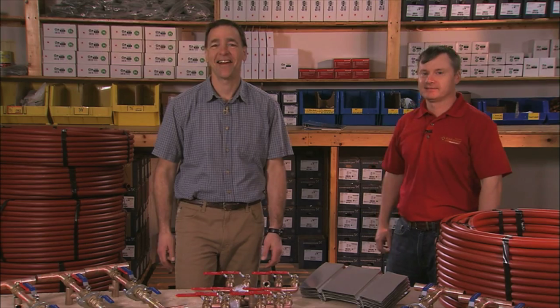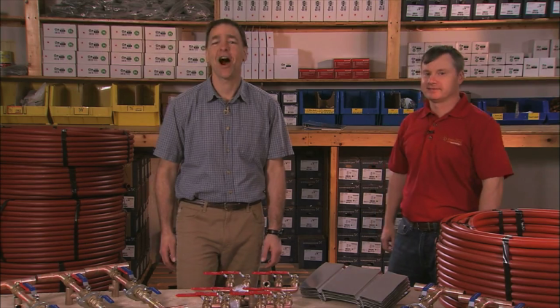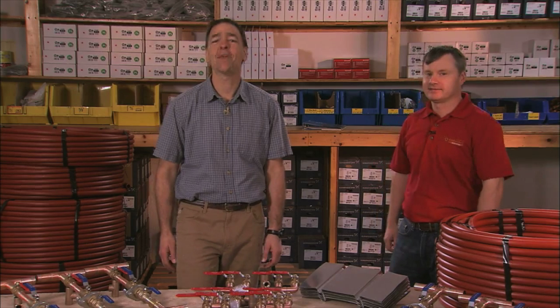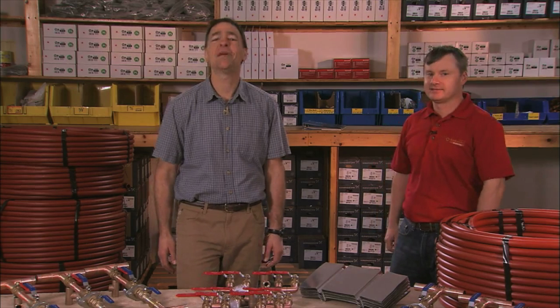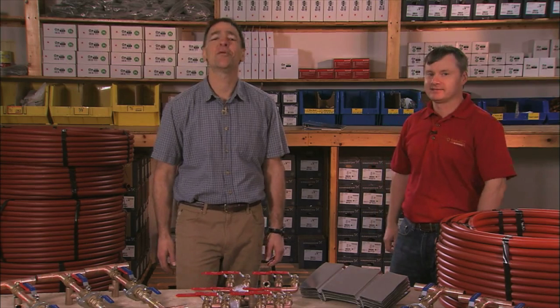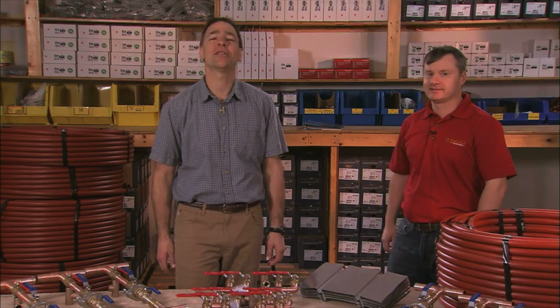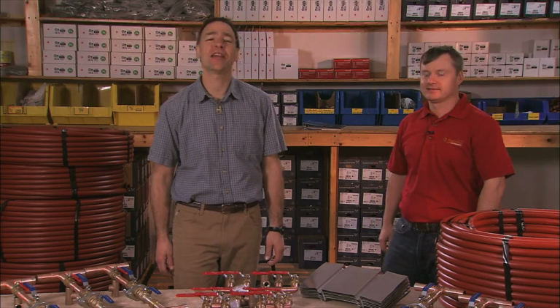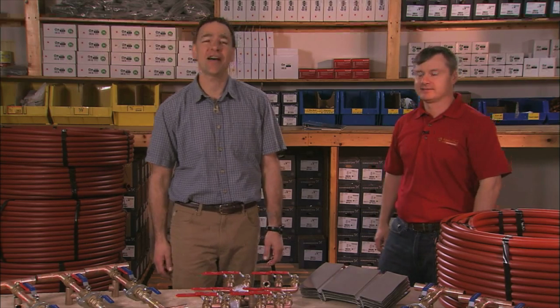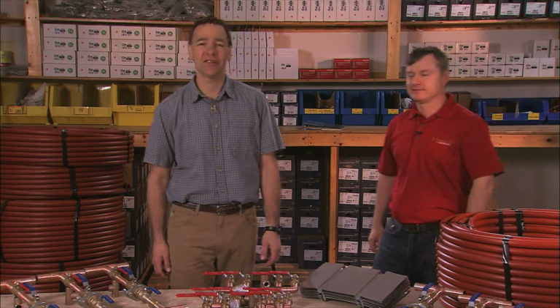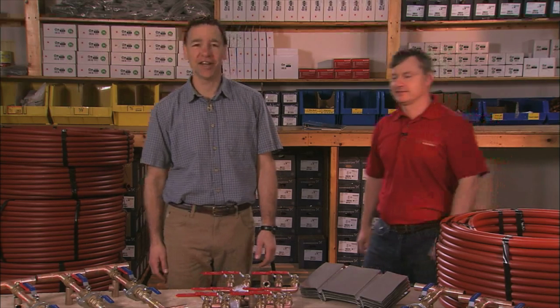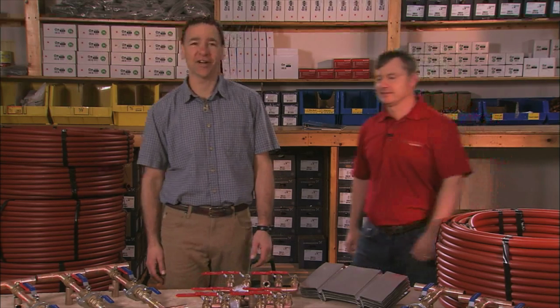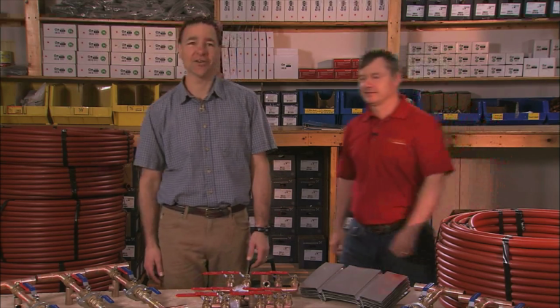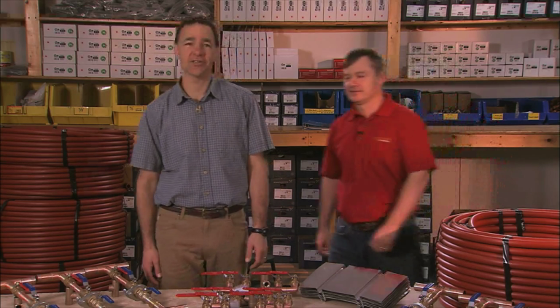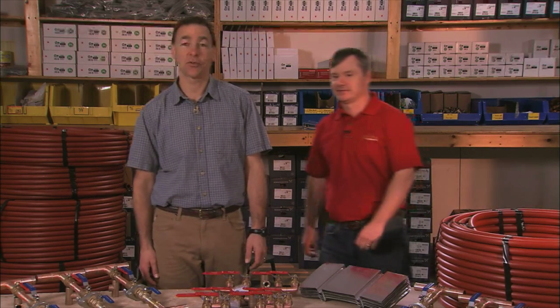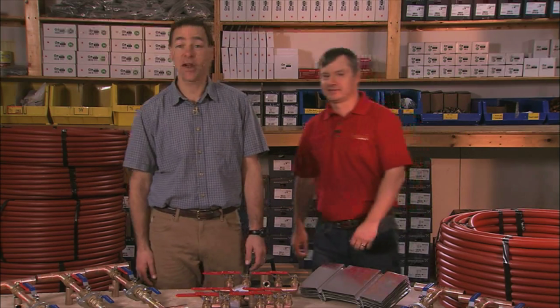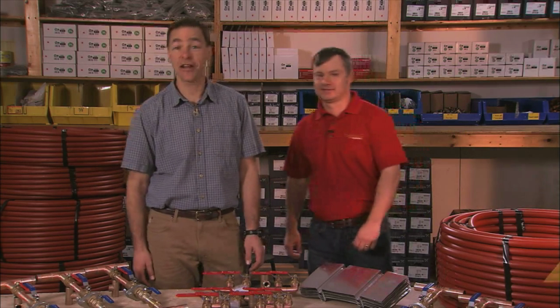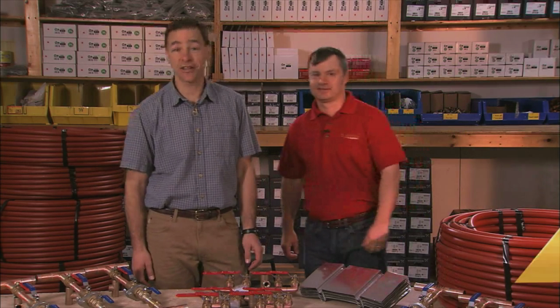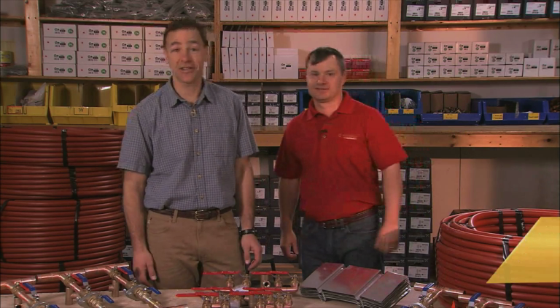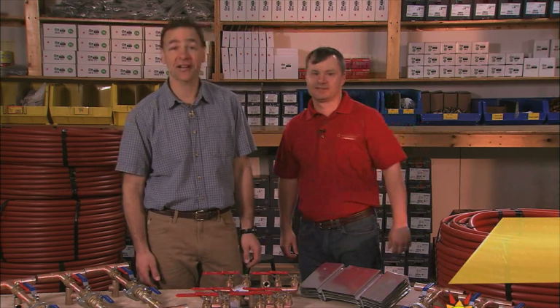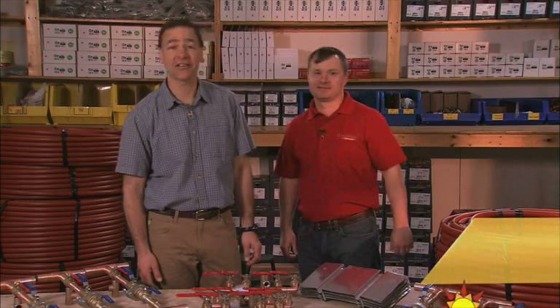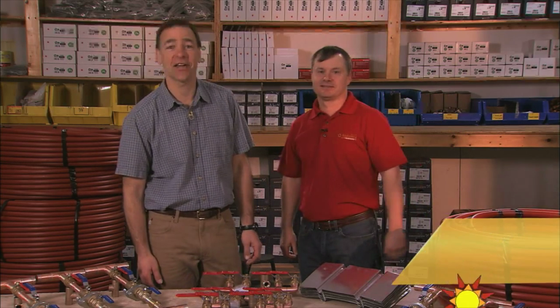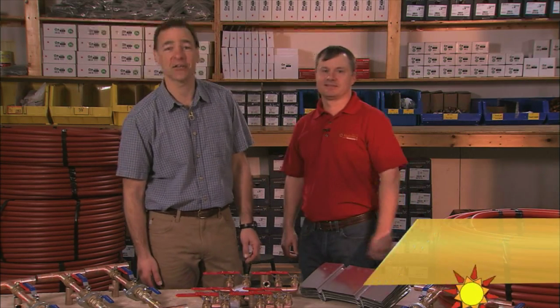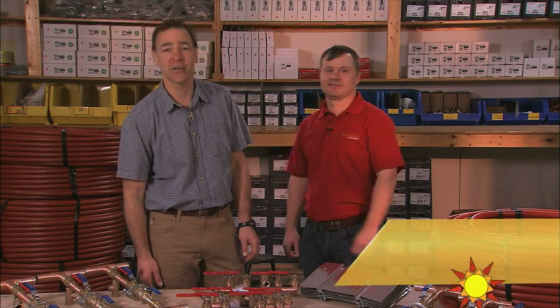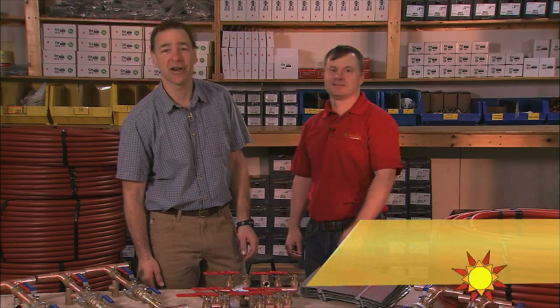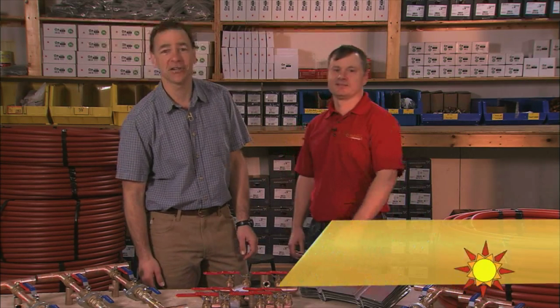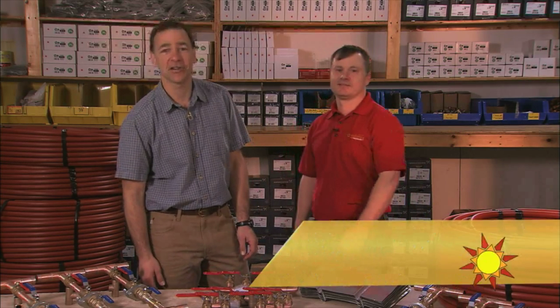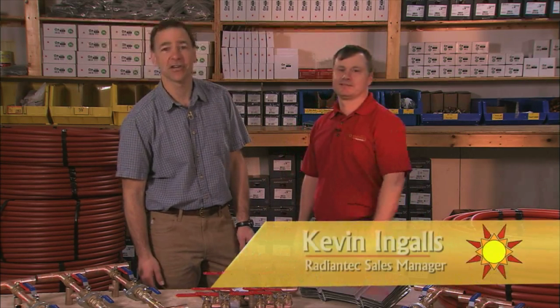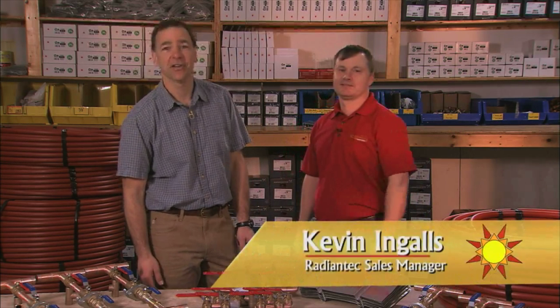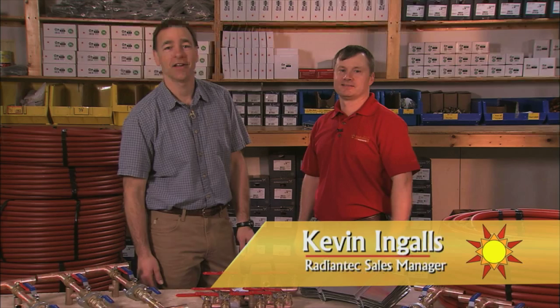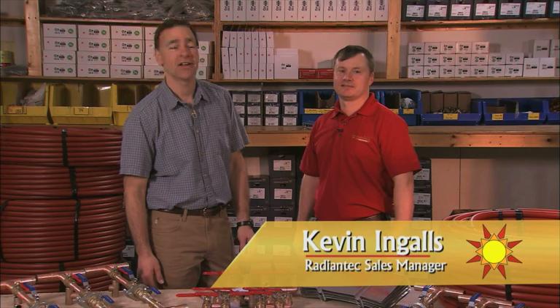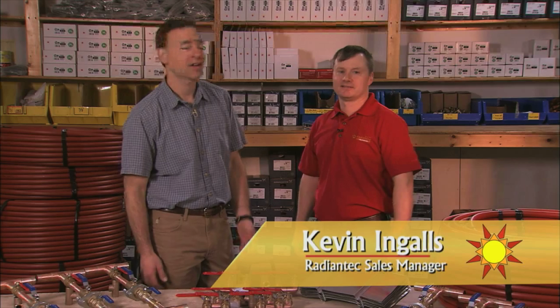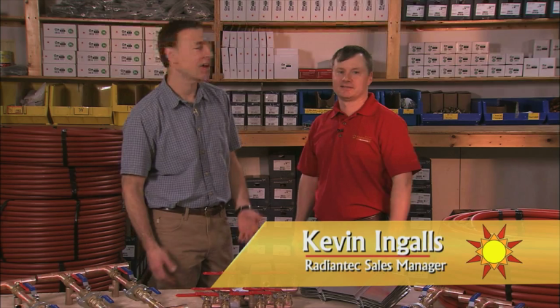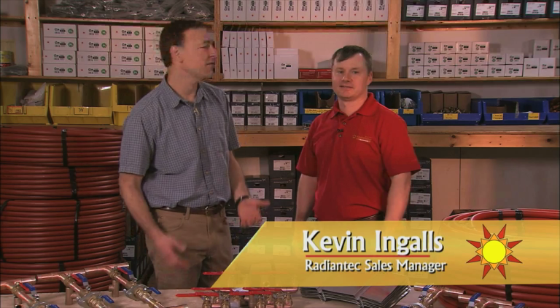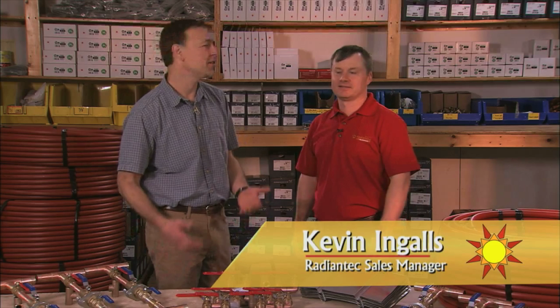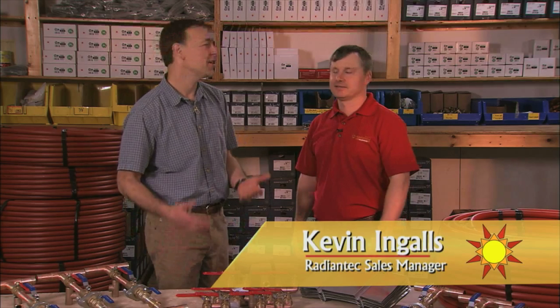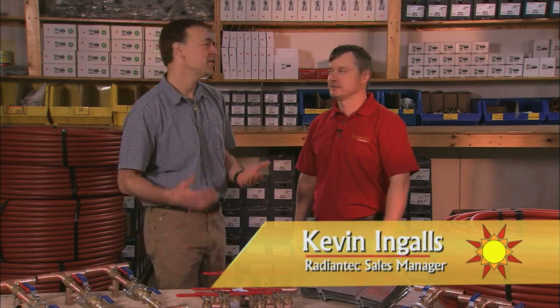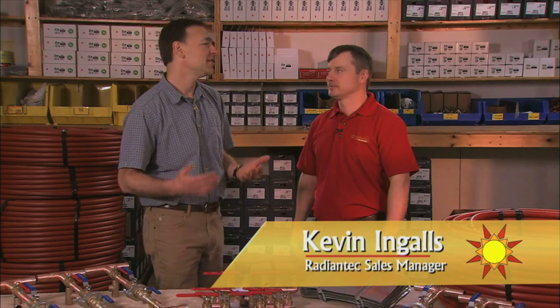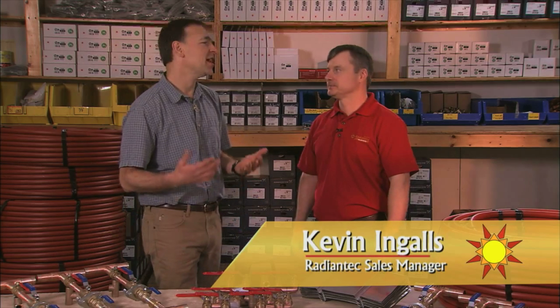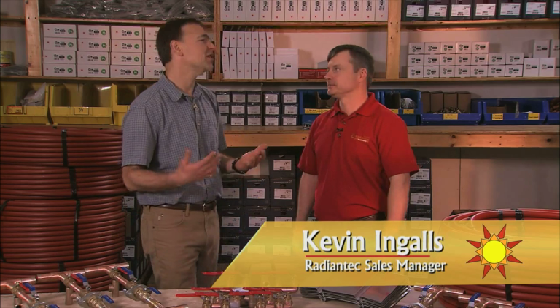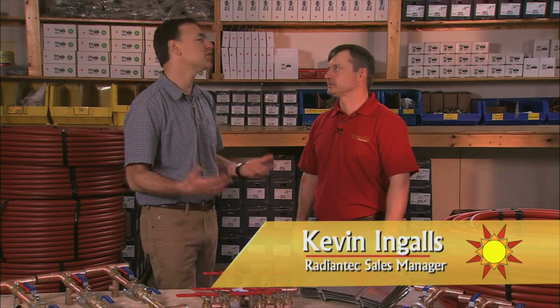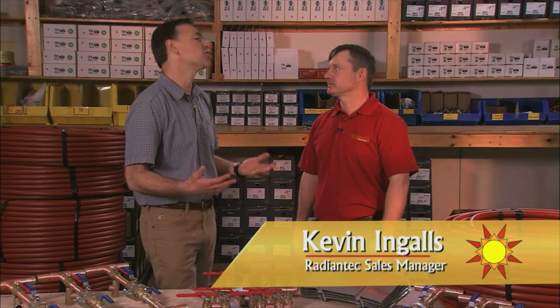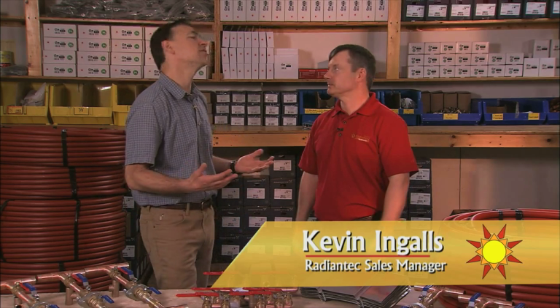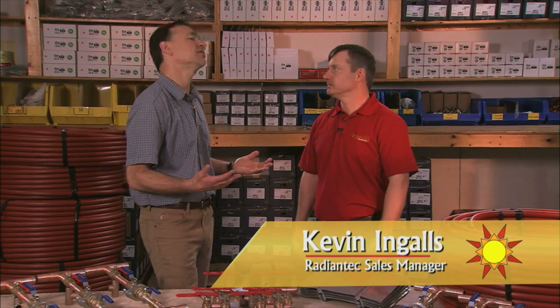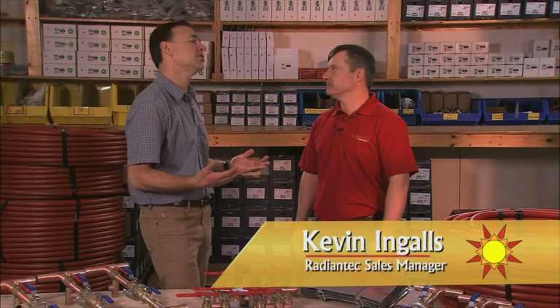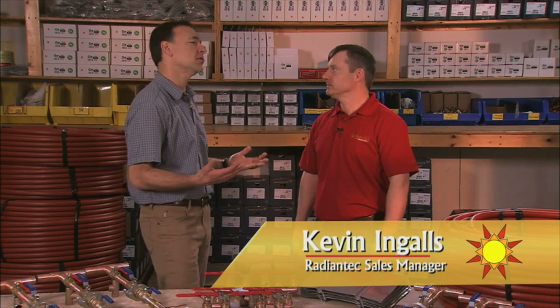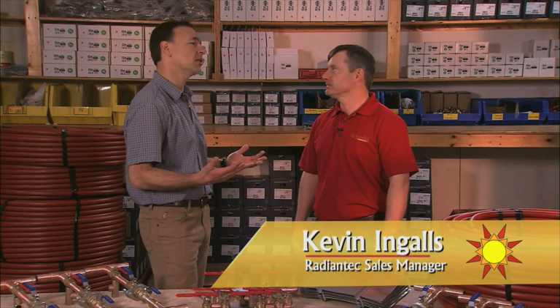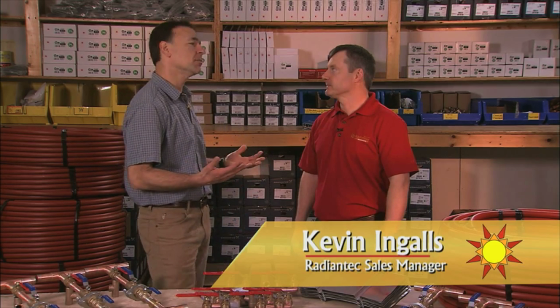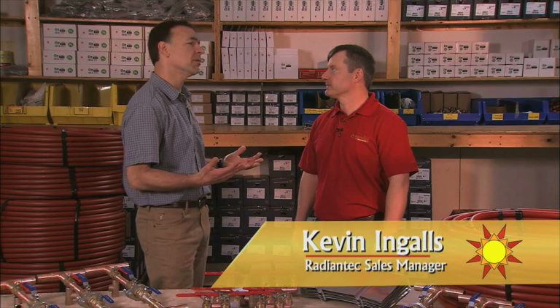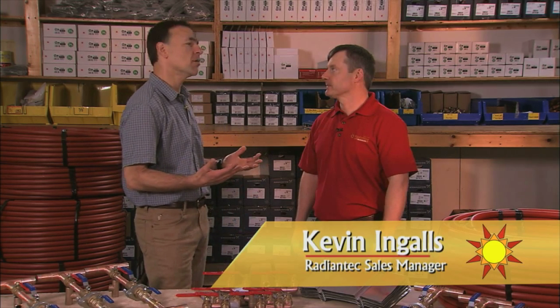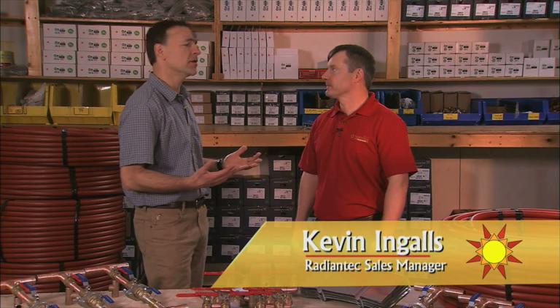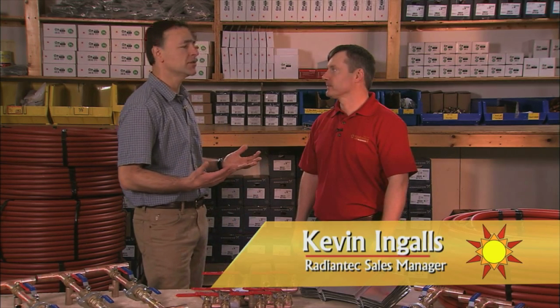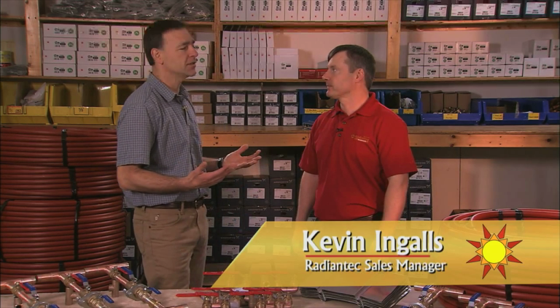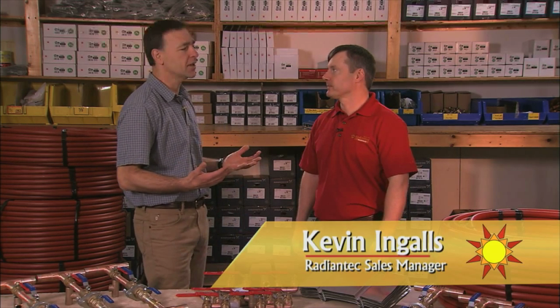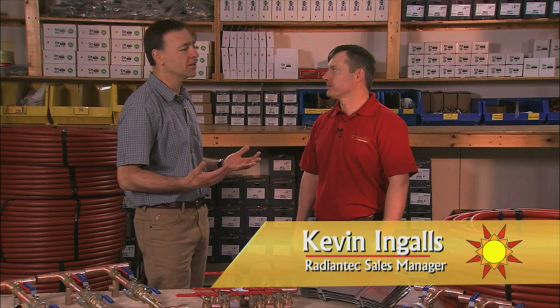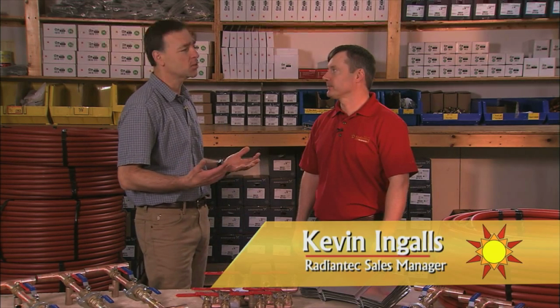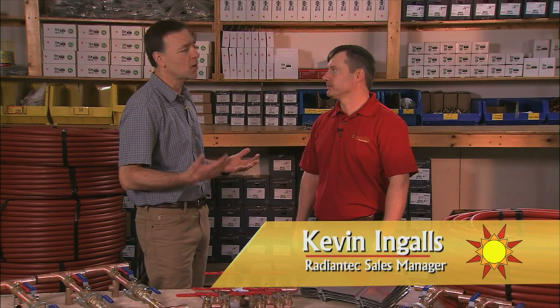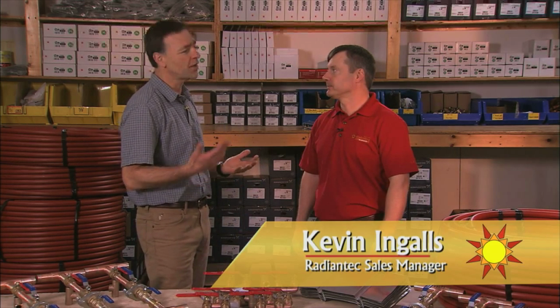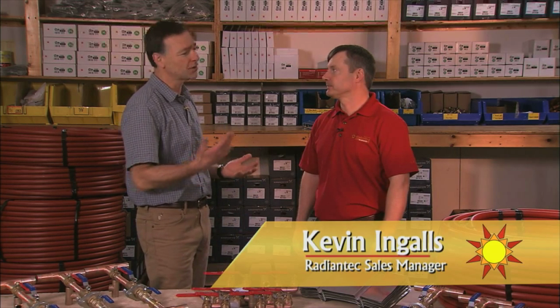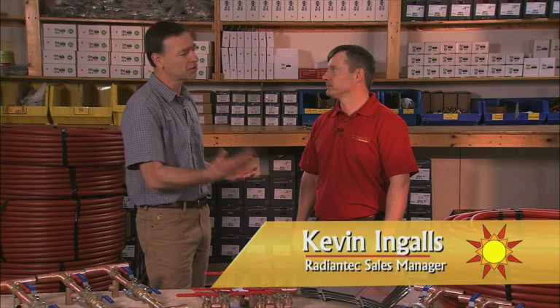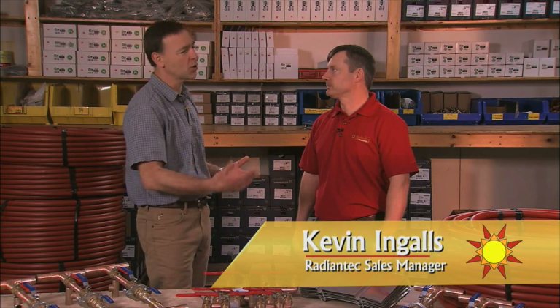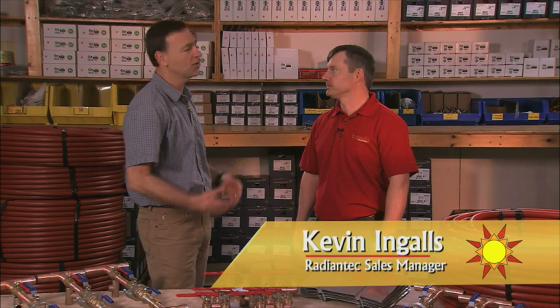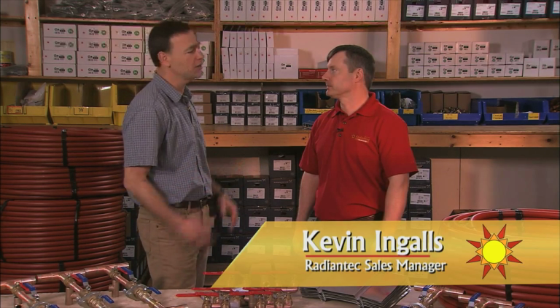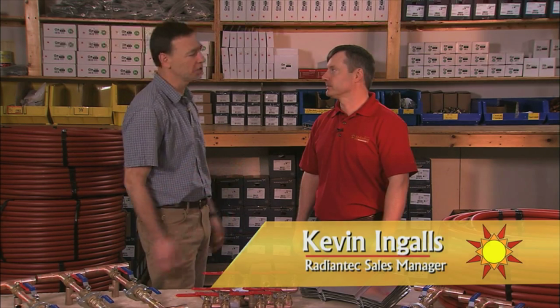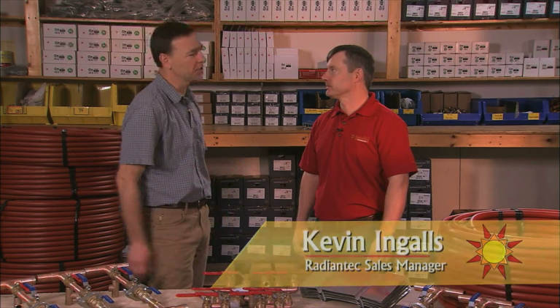I'm here with Kevin Ingles, Radiant Tech Sales Manager. Kevin, take us through the system components and tell us why they're so efficient.